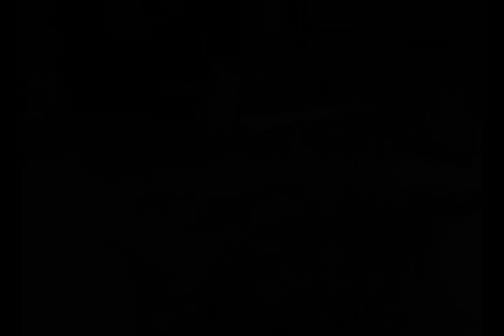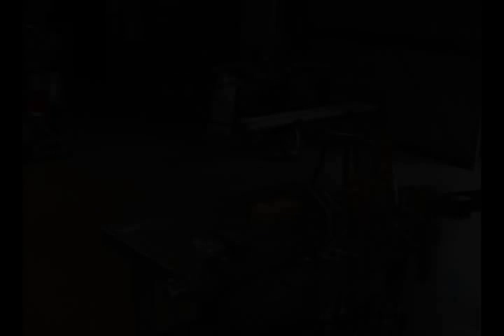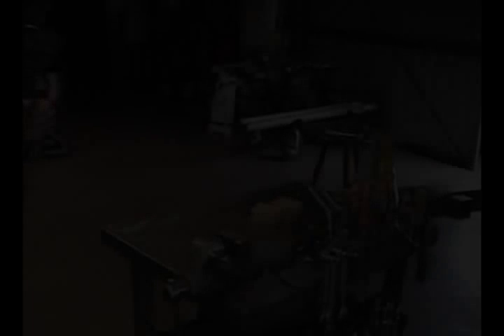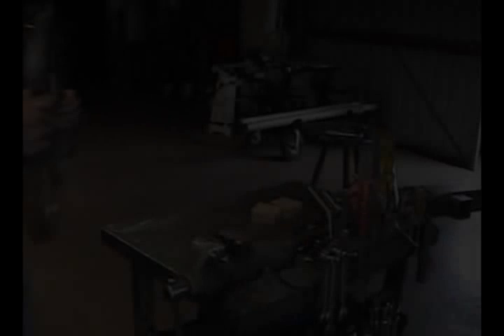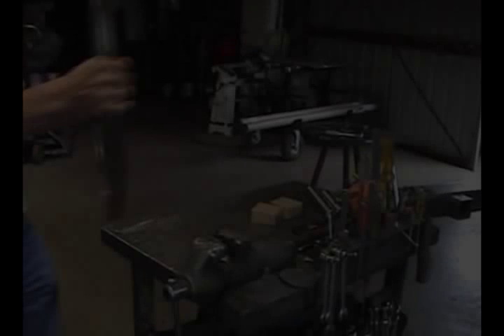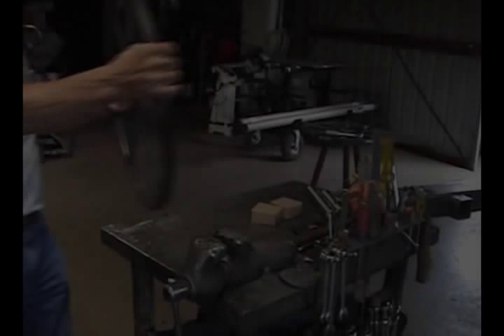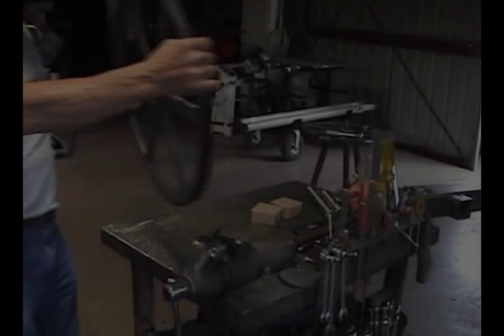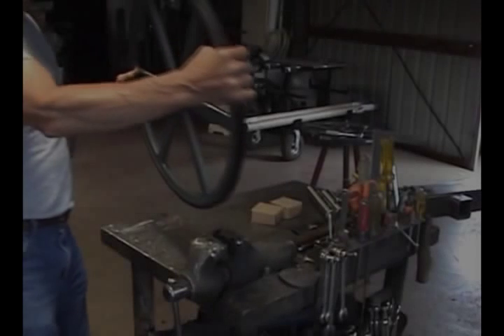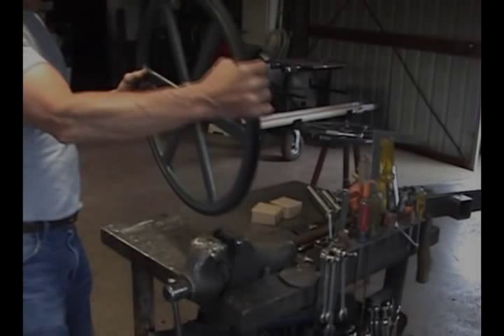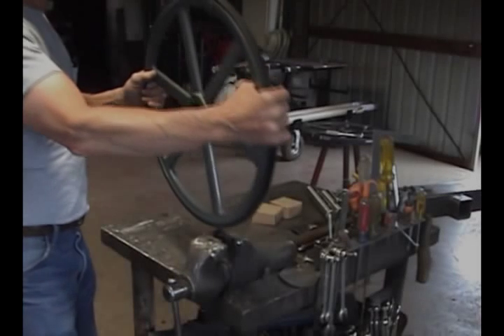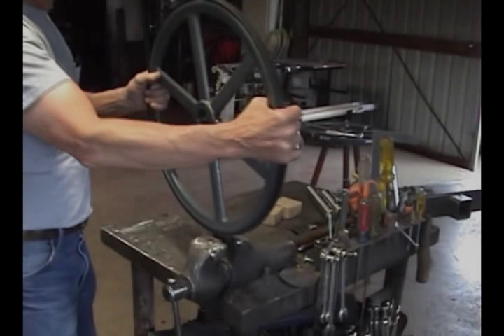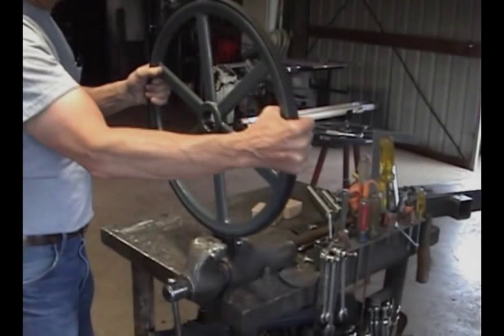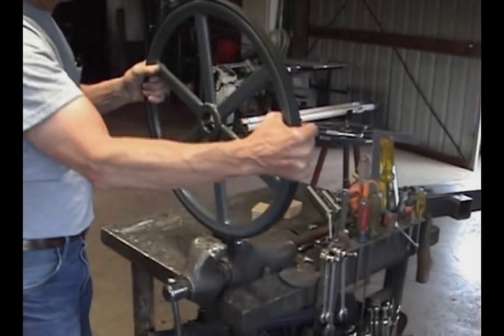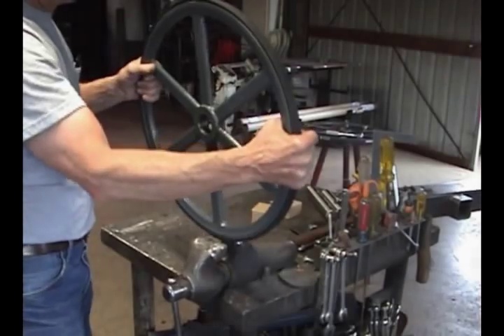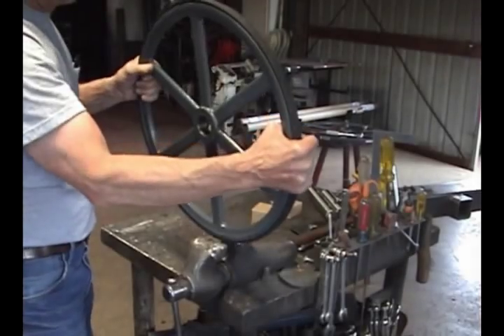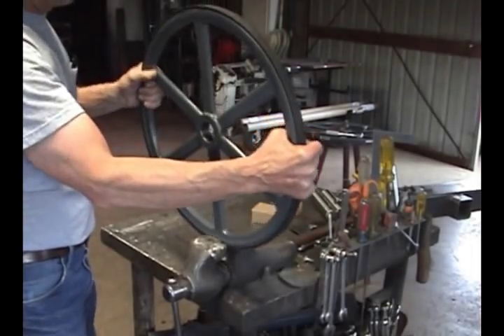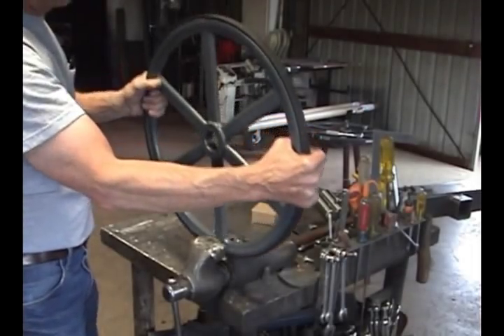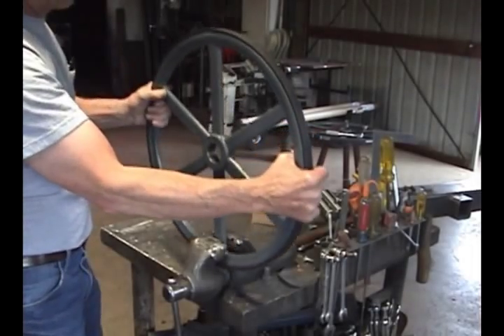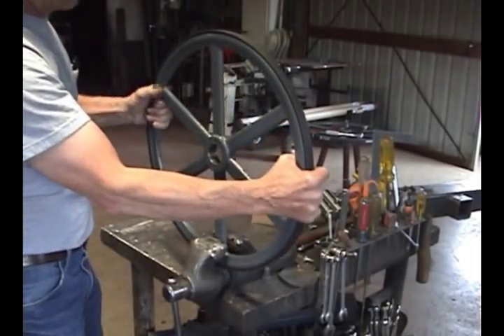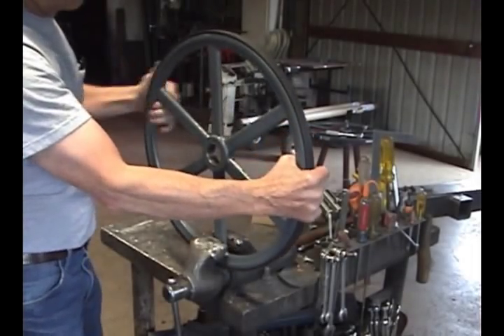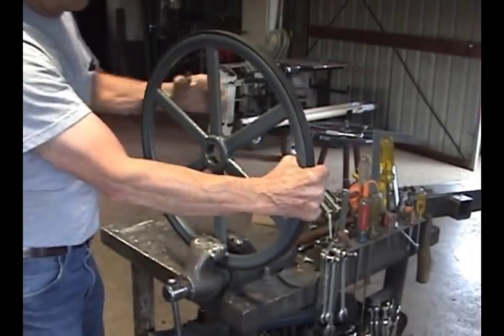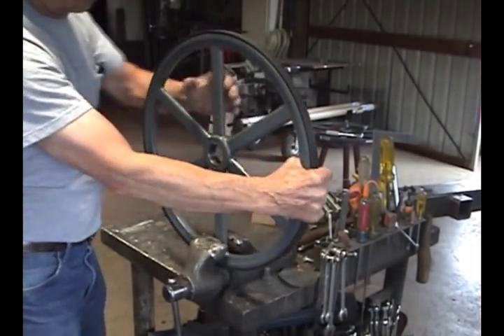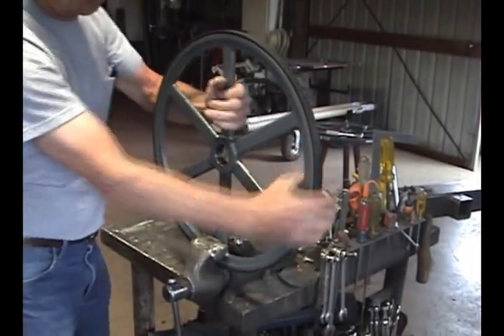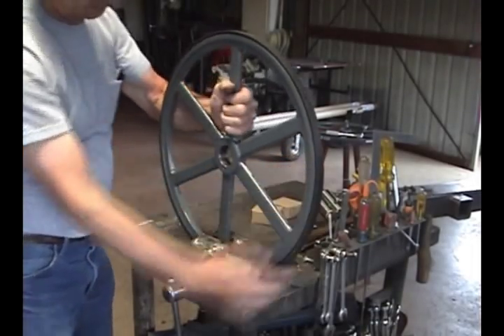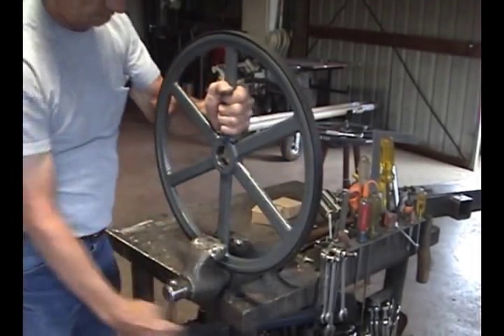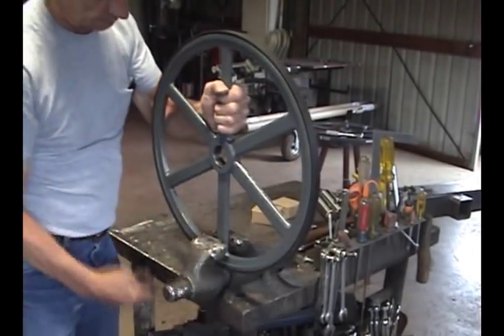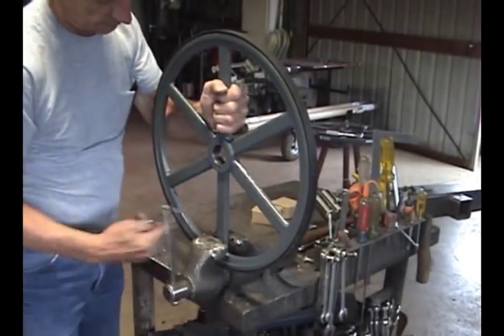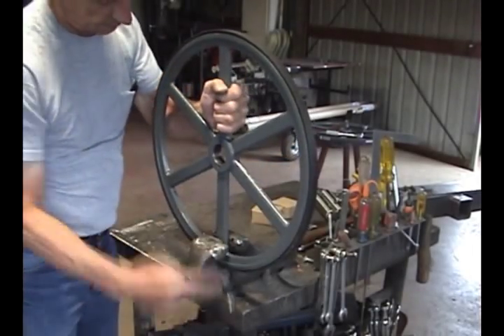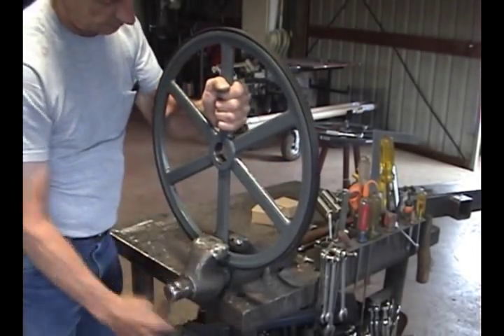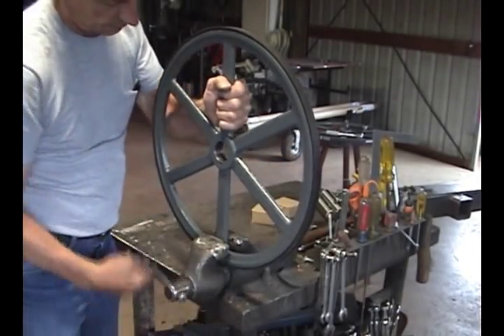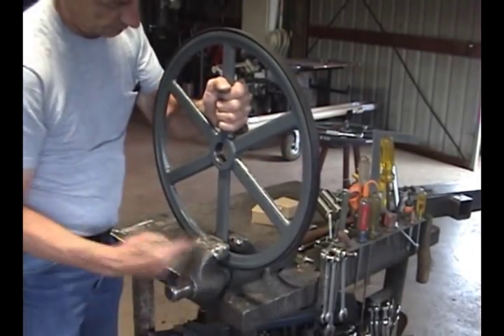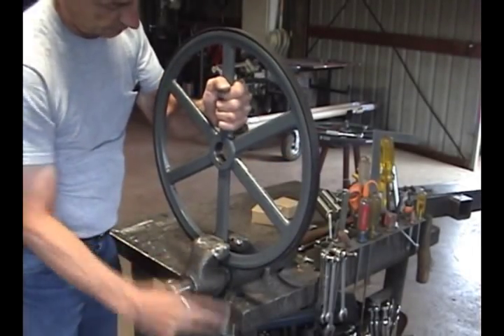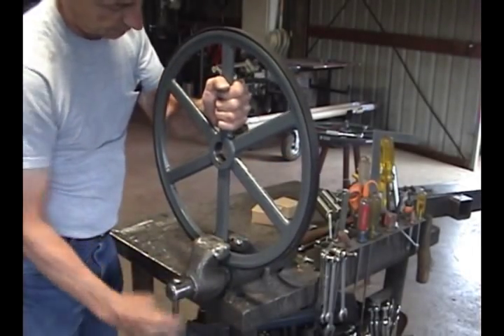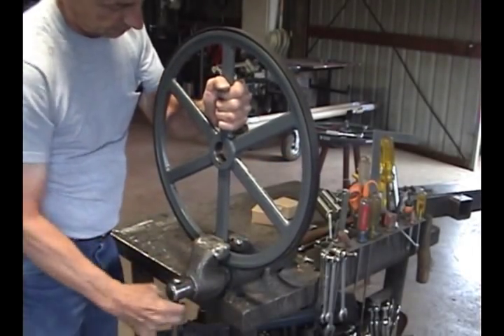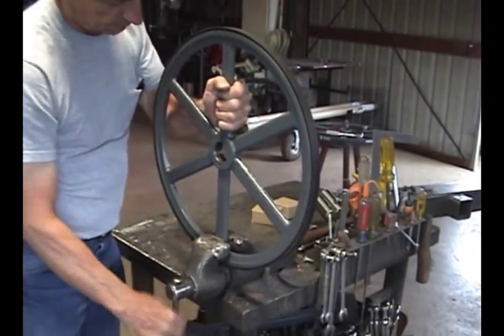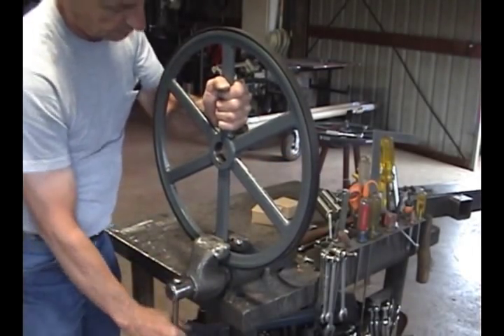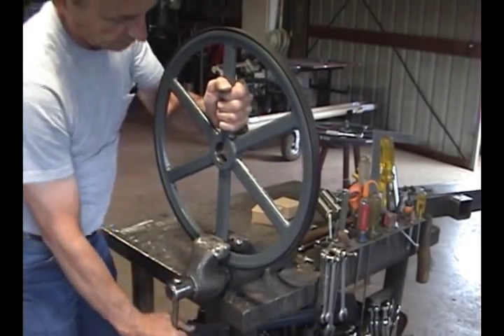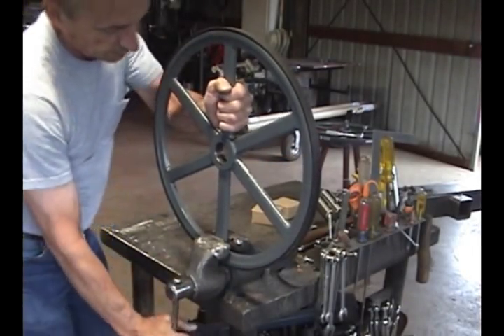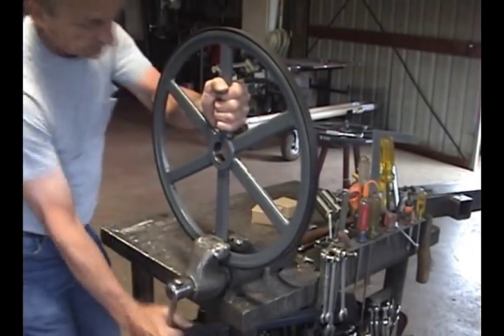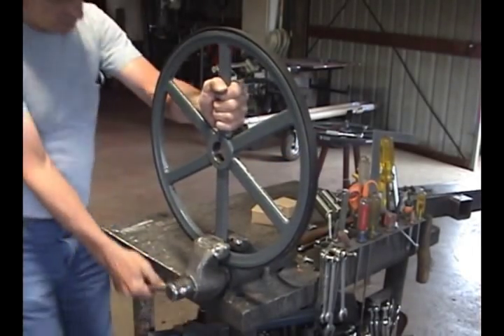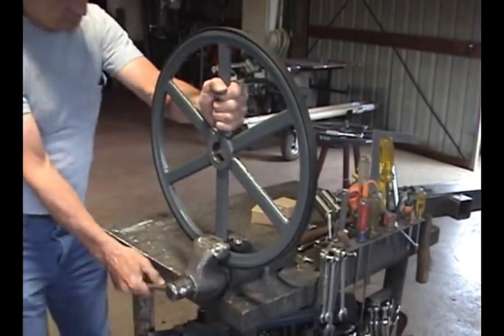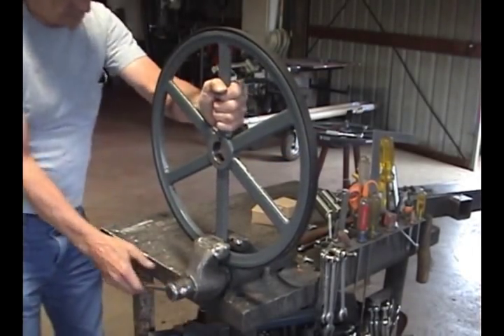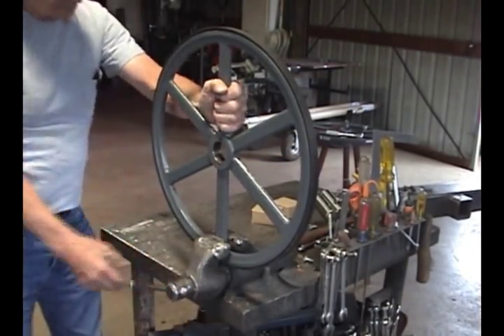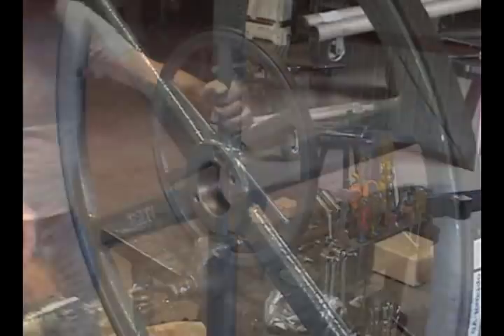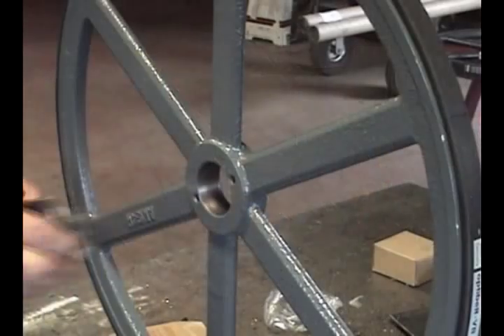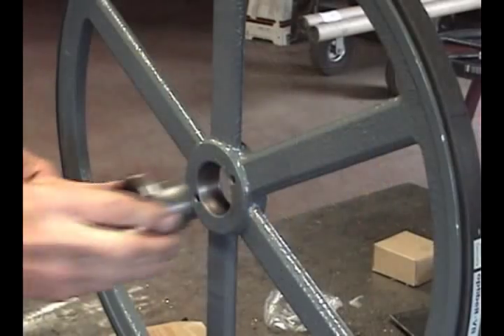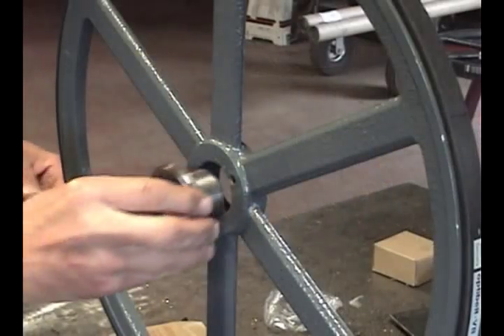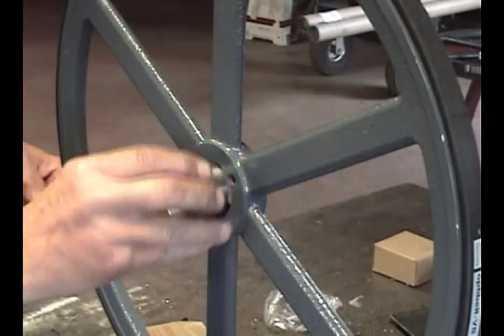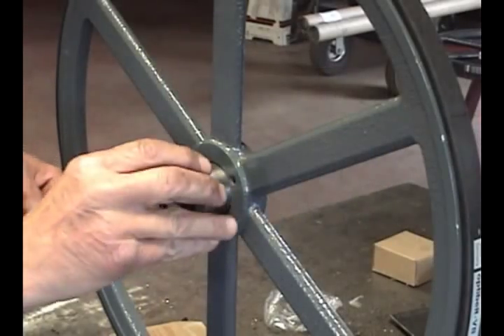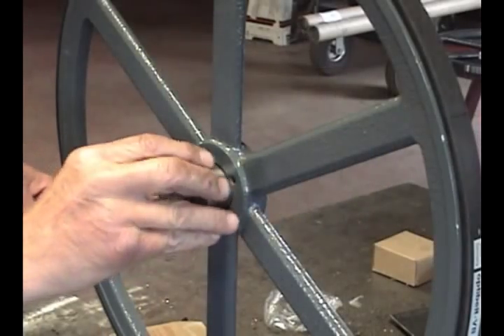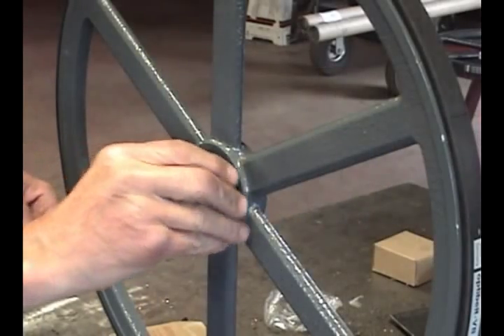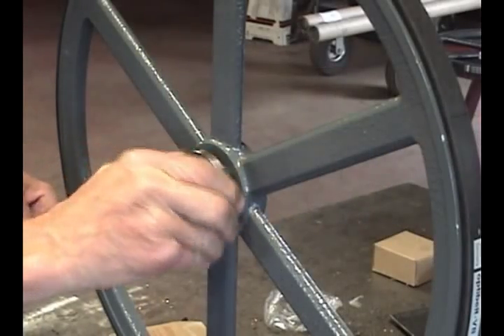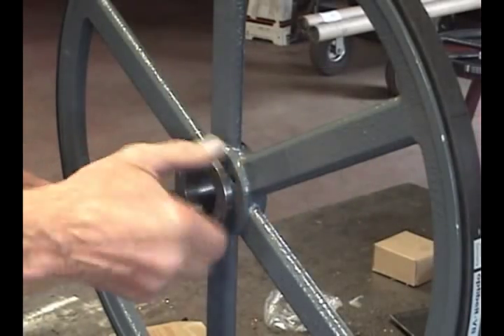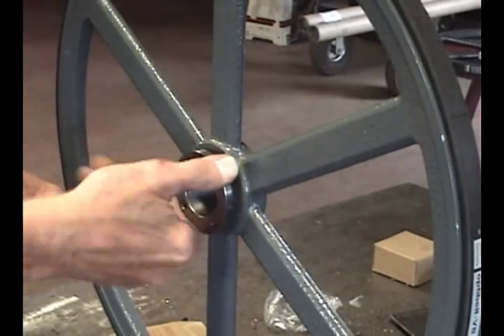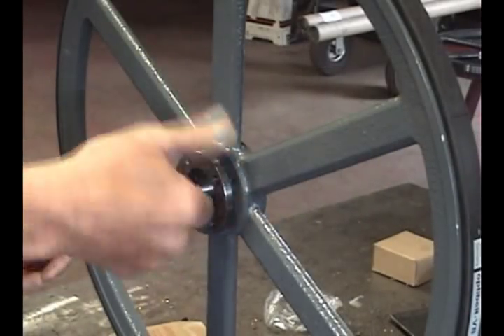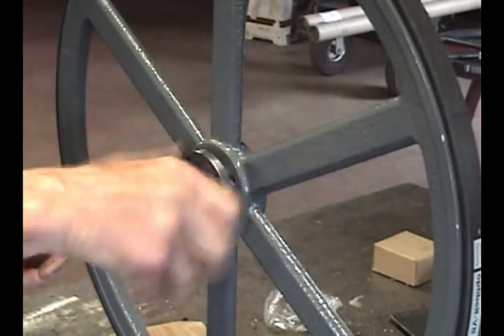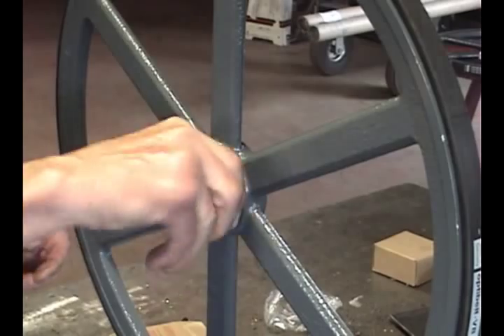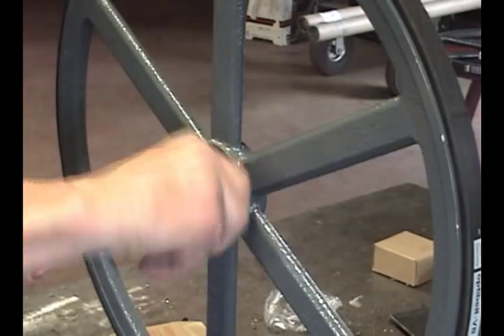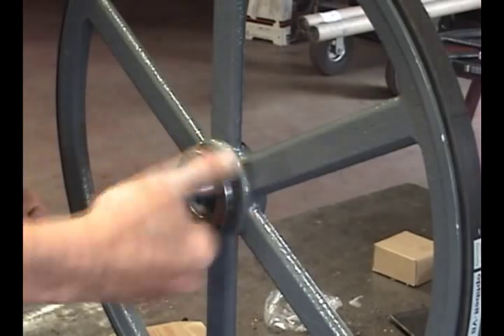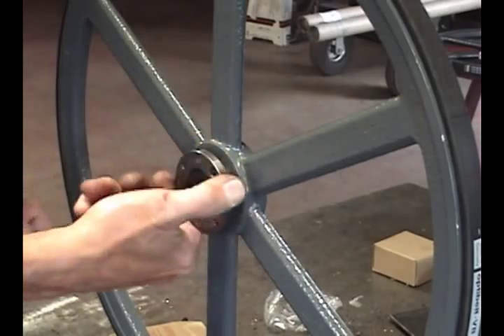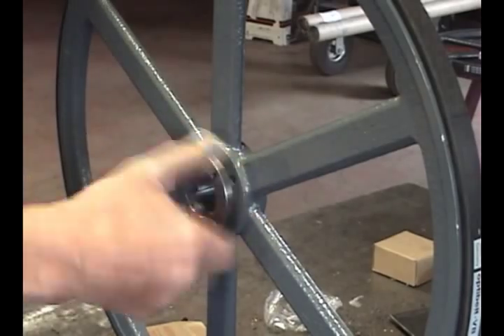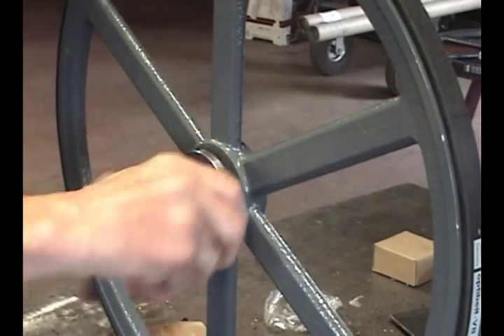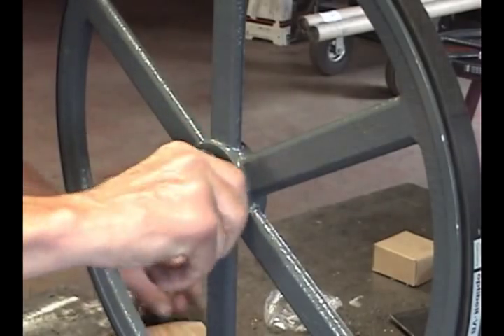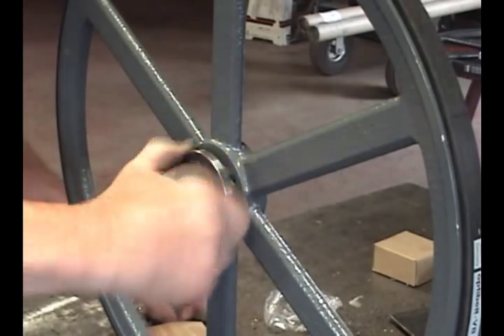First, grab the band wheel by a spoke in a vice, being careful to pinch only the spoke. You don't want to crush the rim of the wheel.